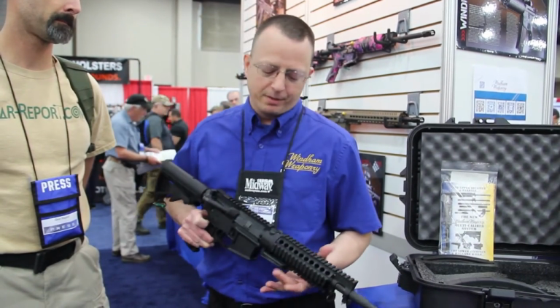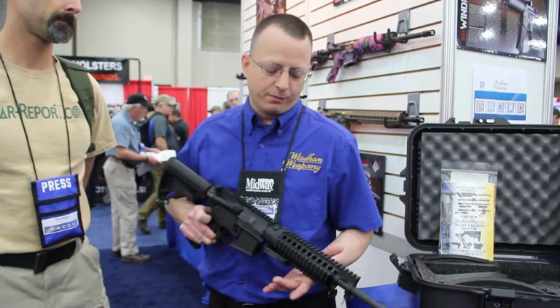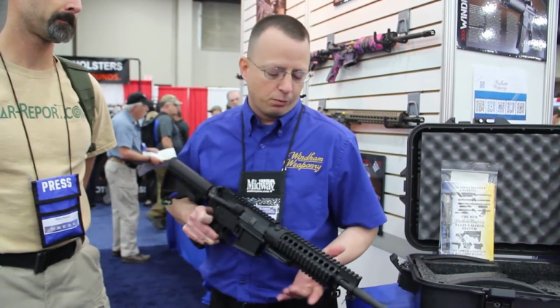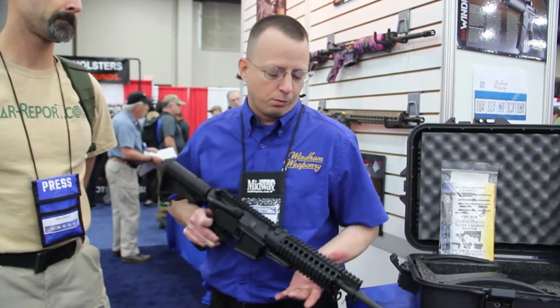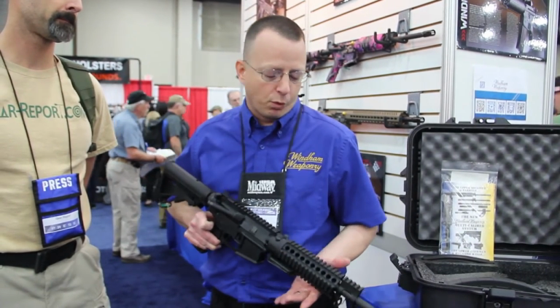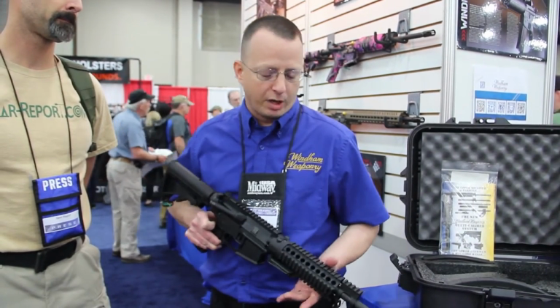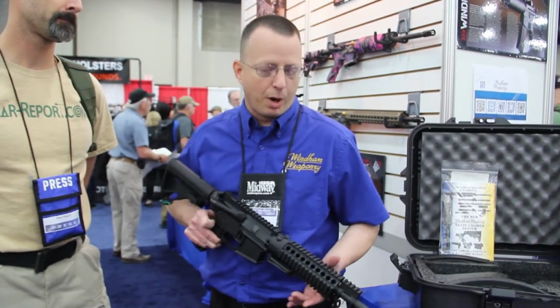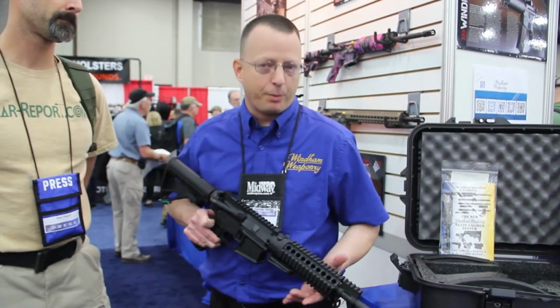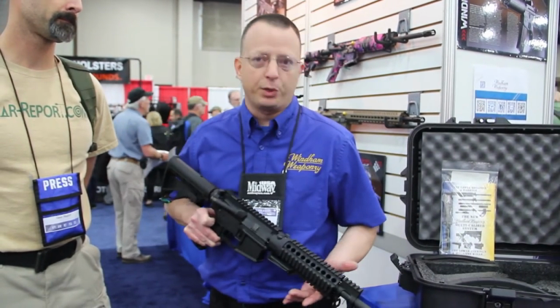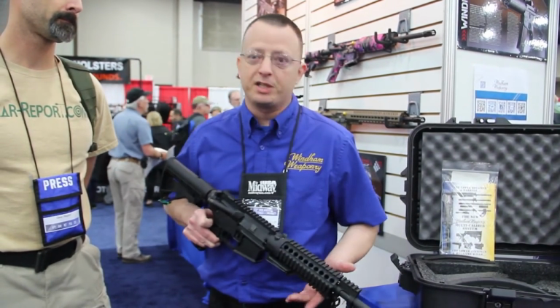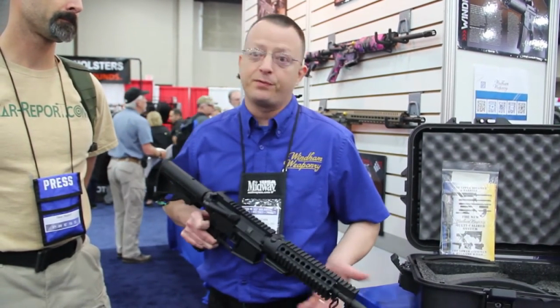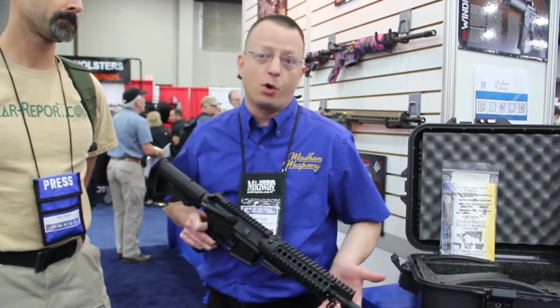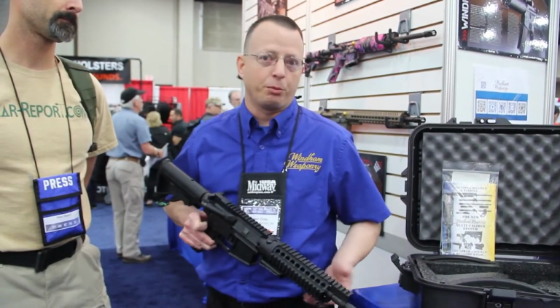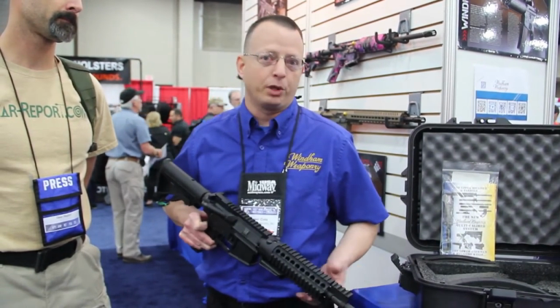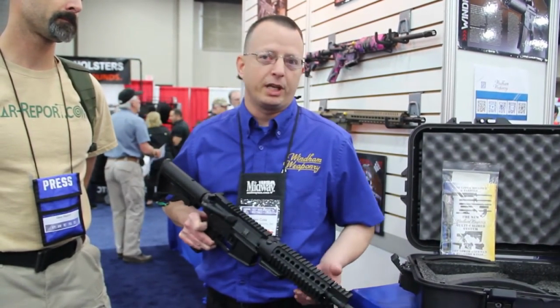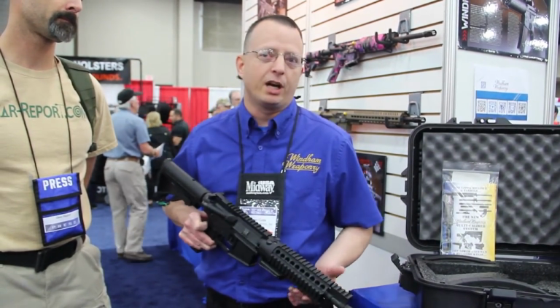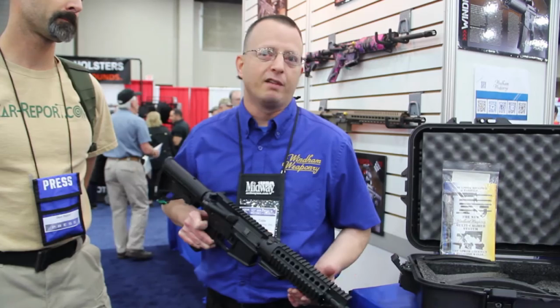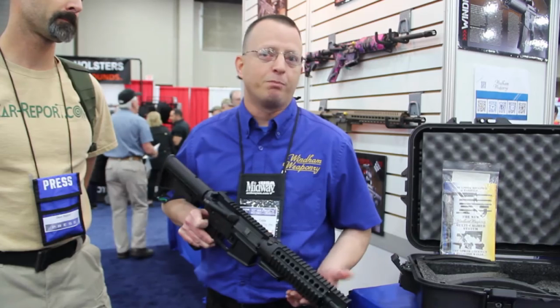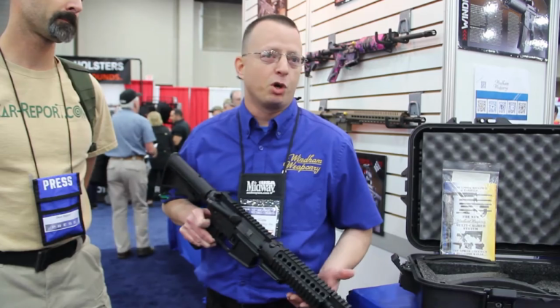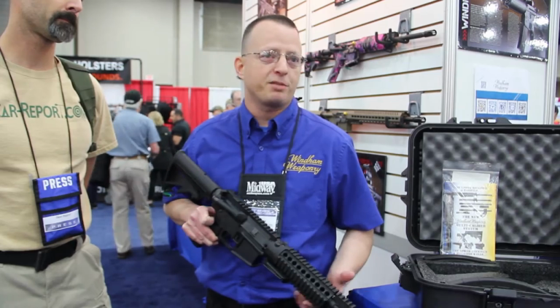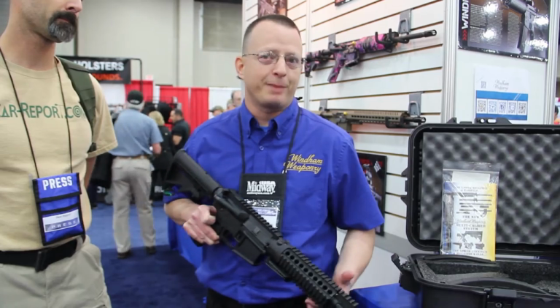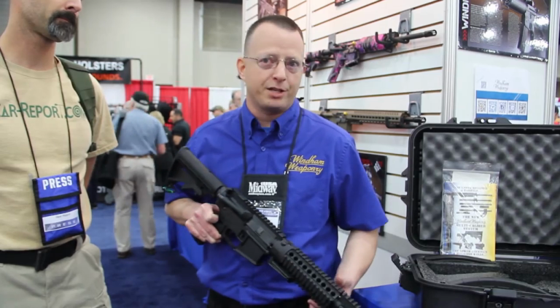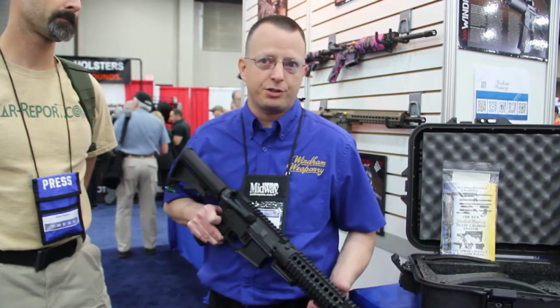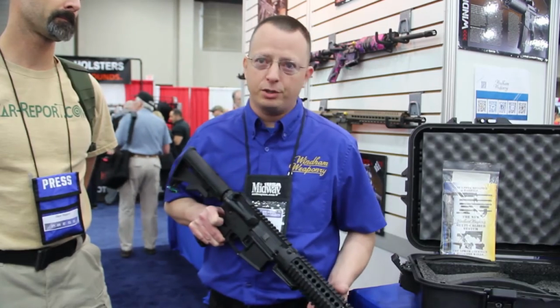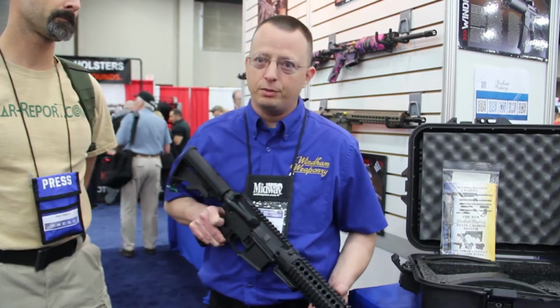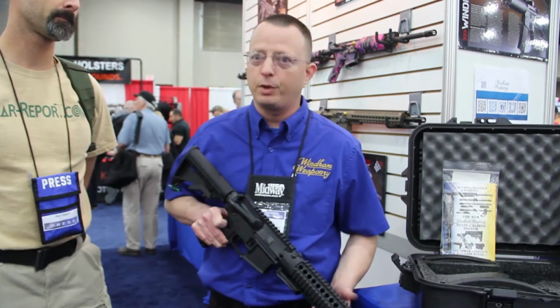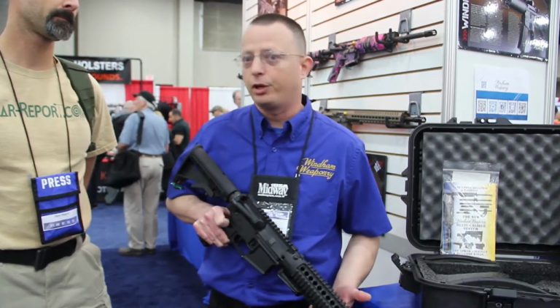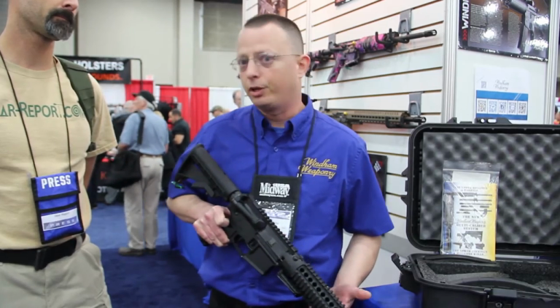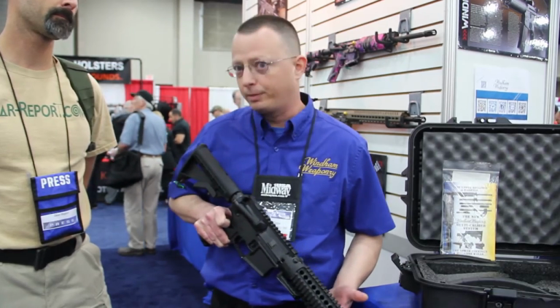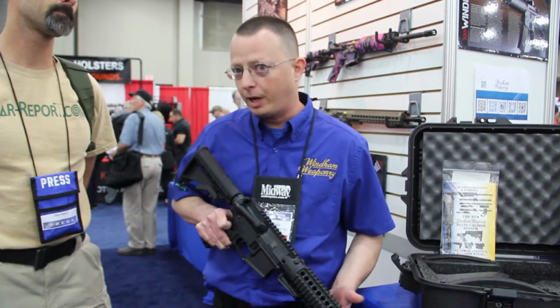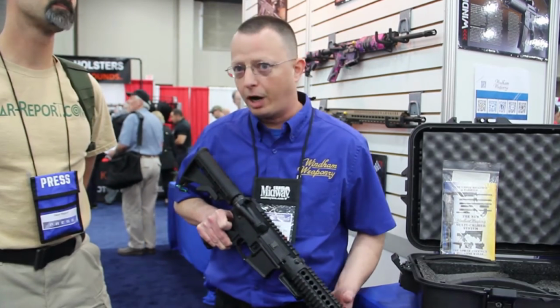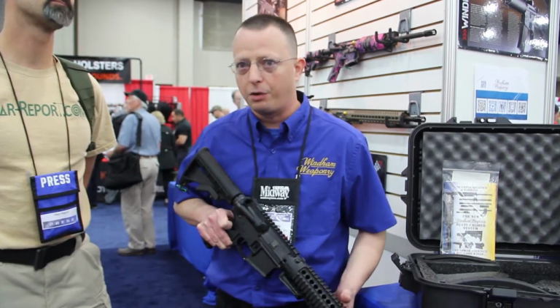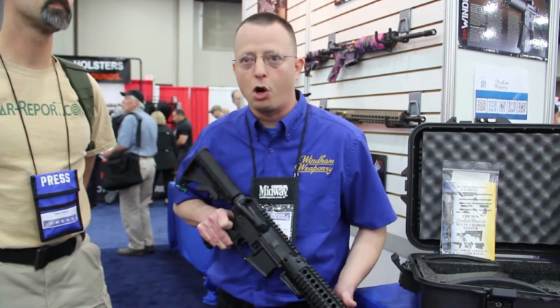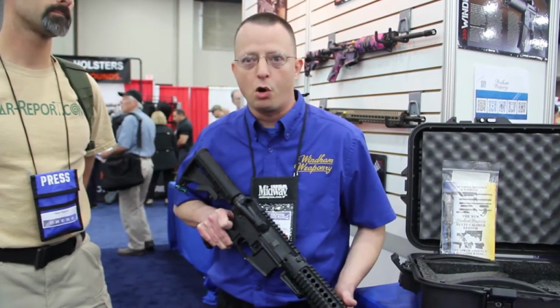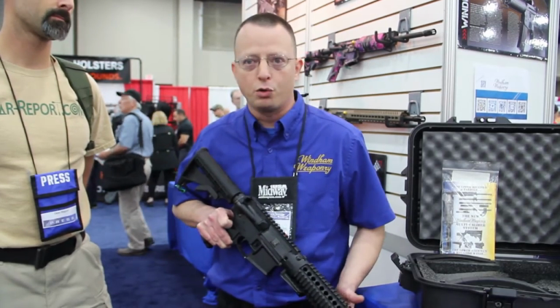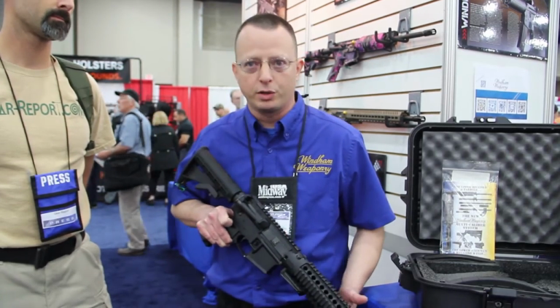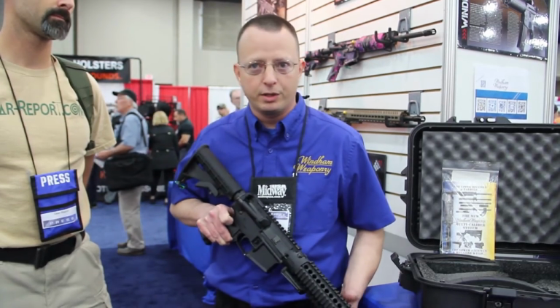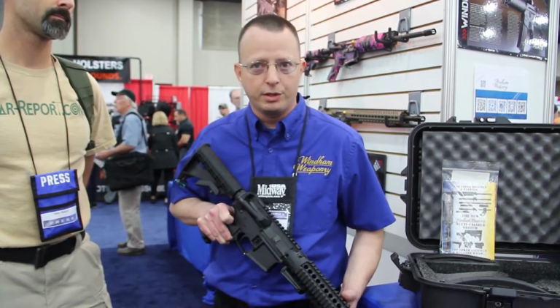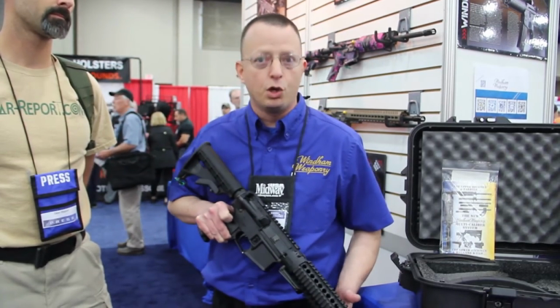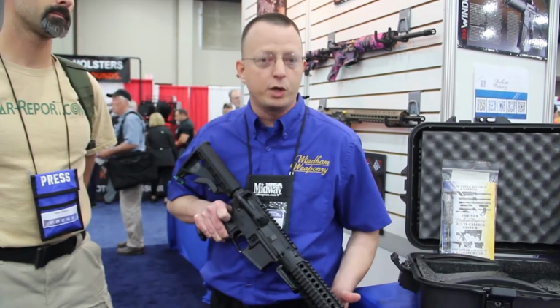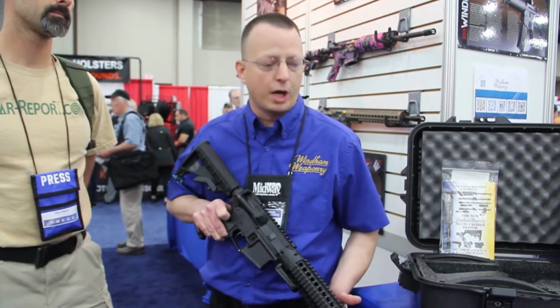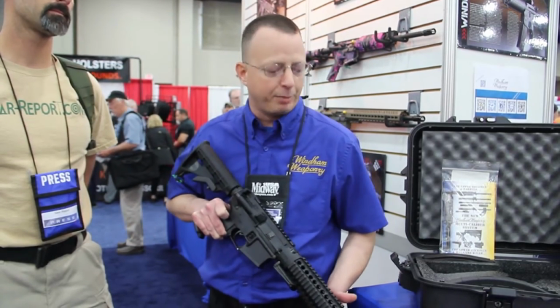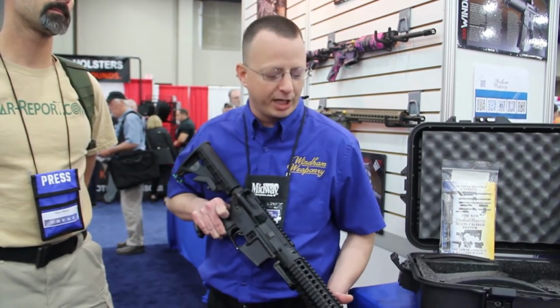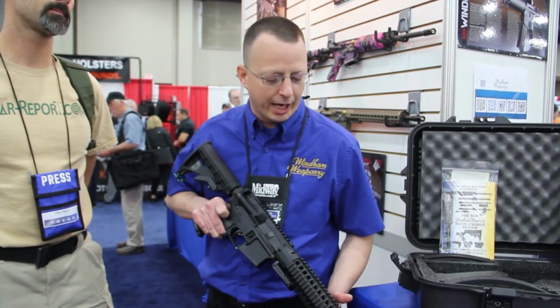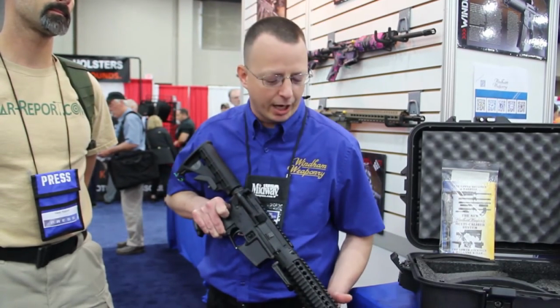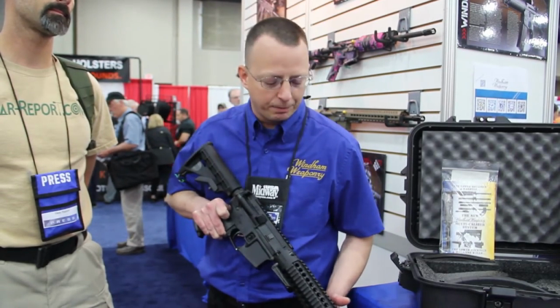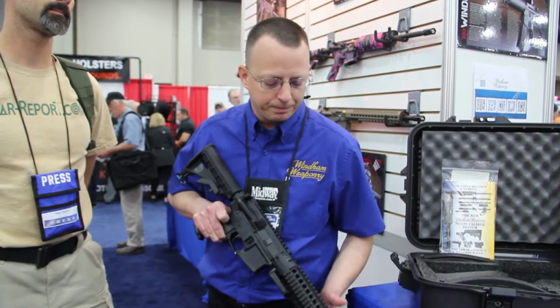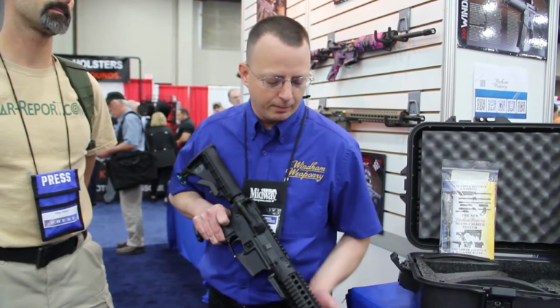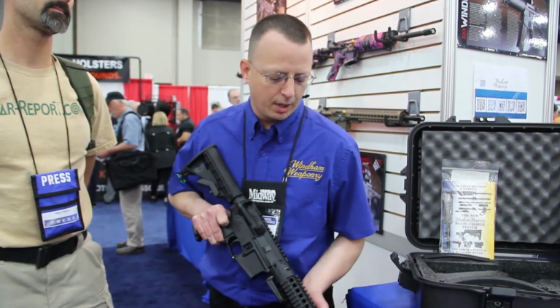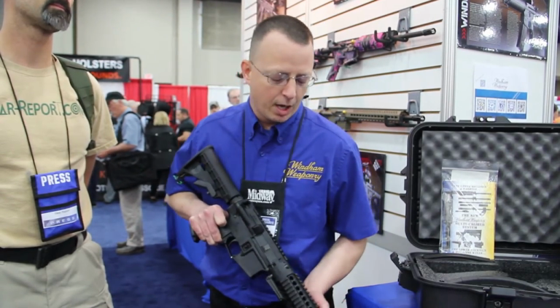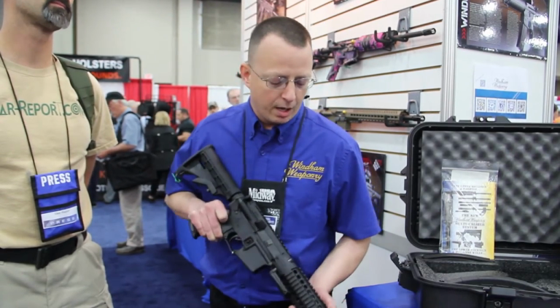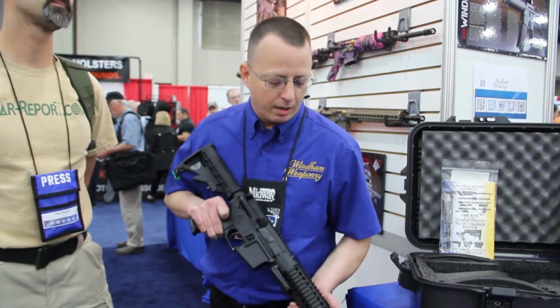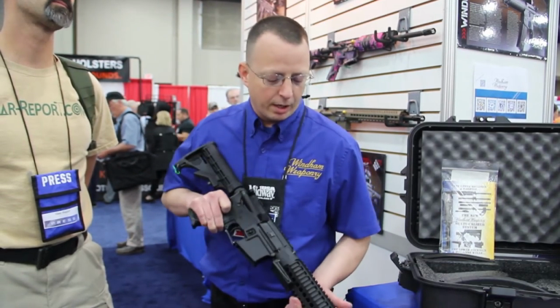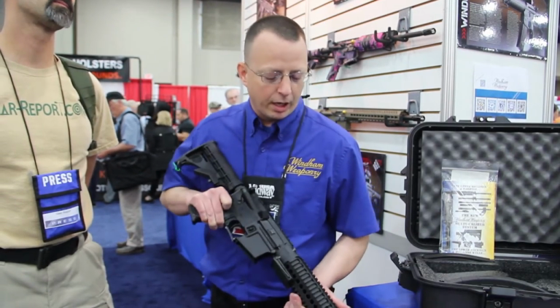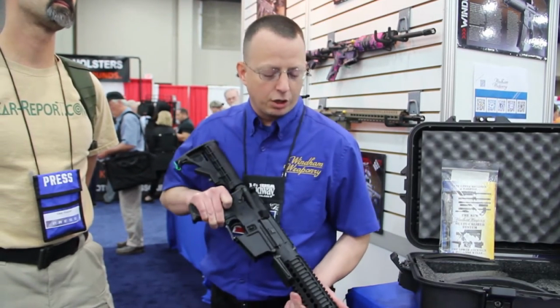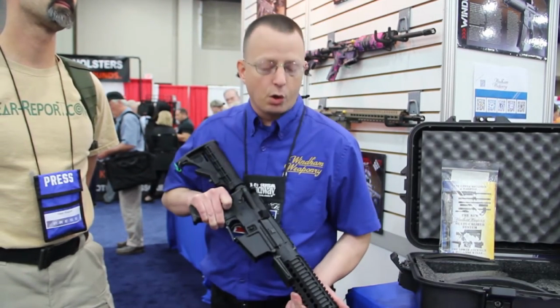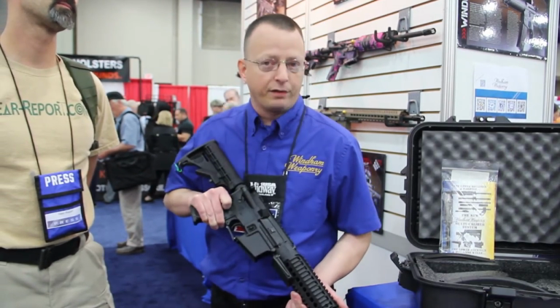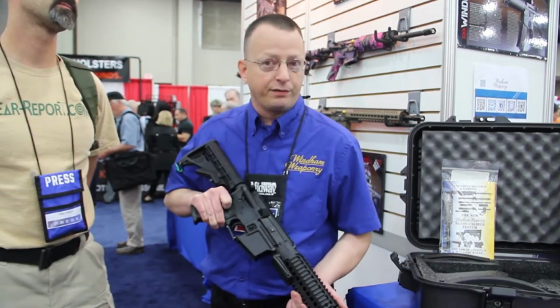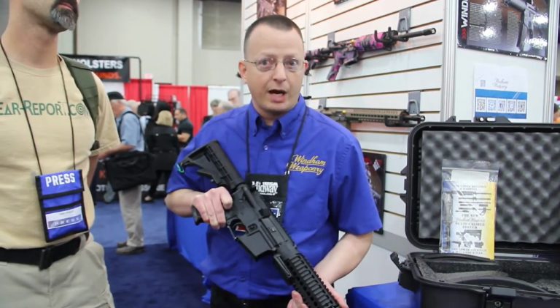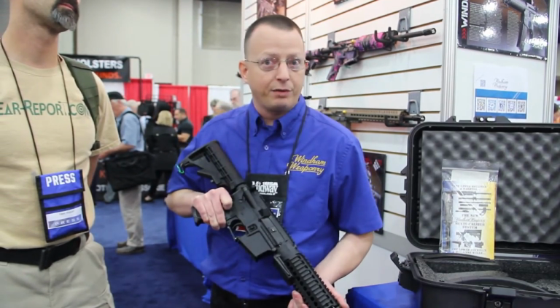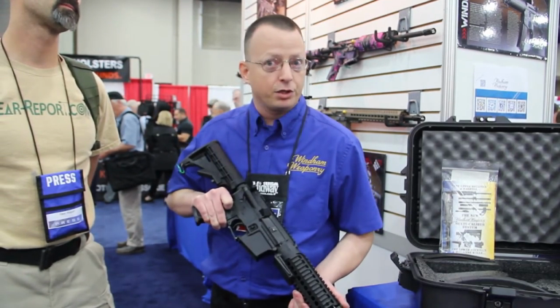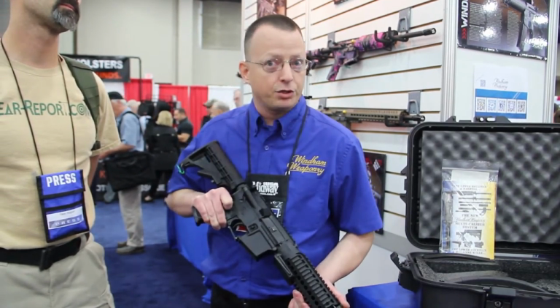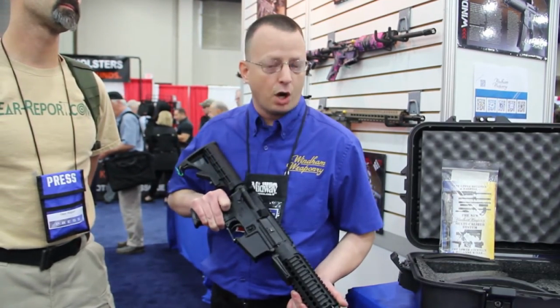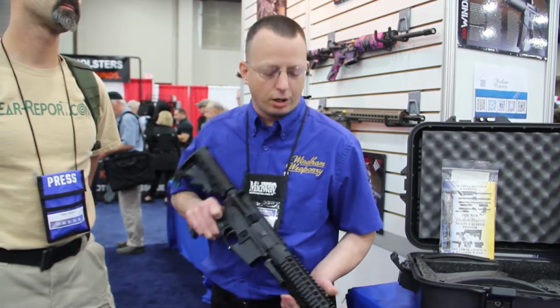Winning Weaponry is formerly of Bushmaster. We are our own new company now, going five years strong.